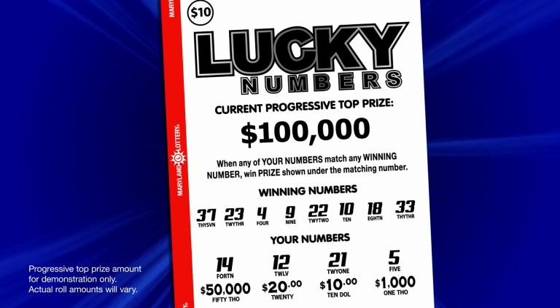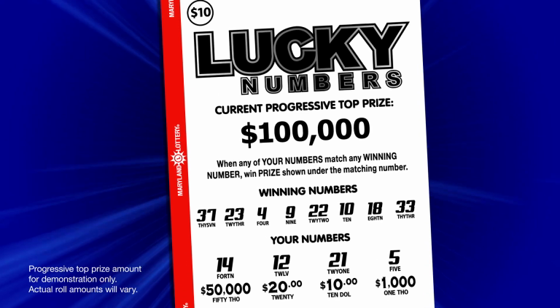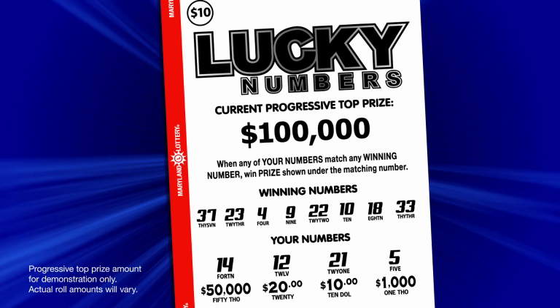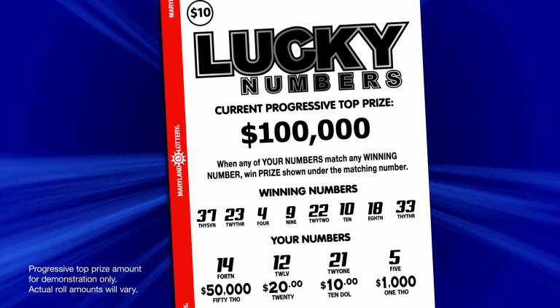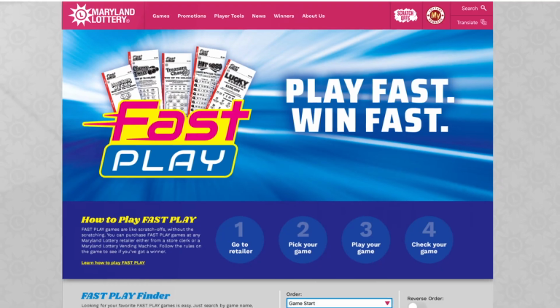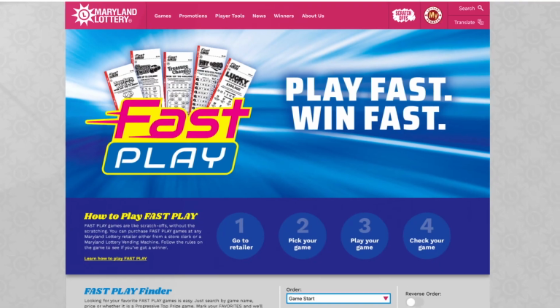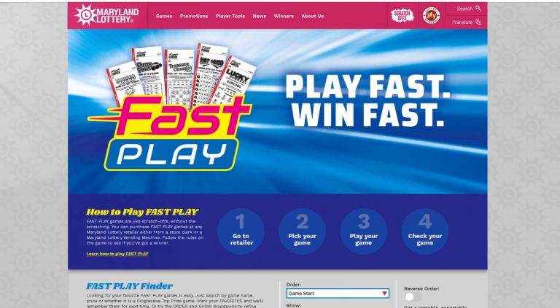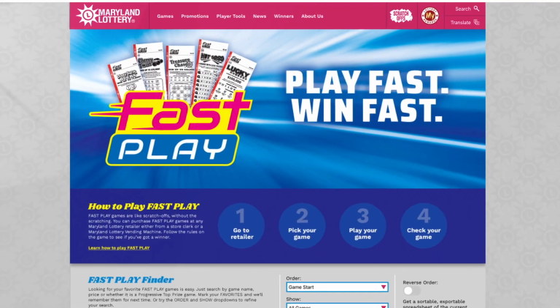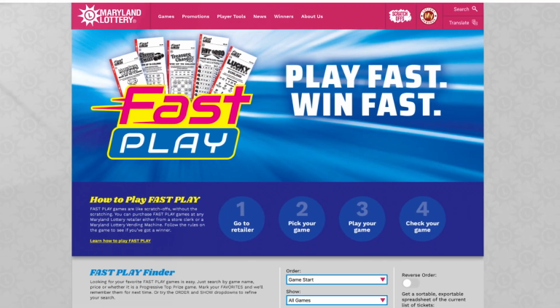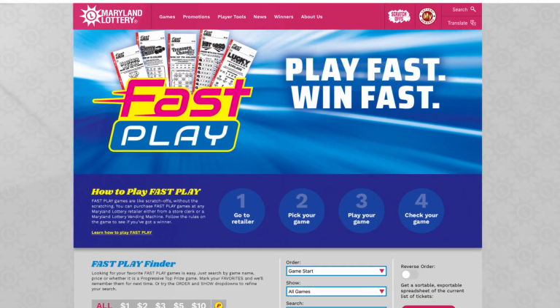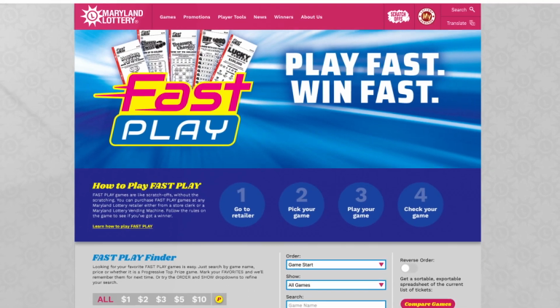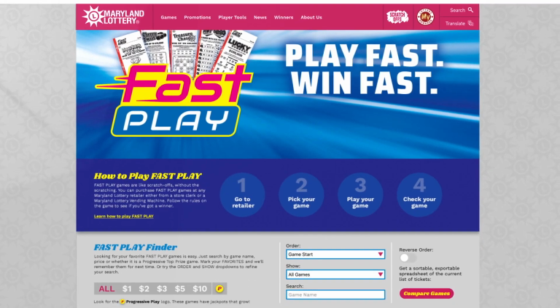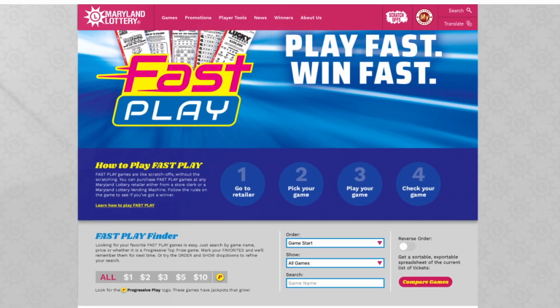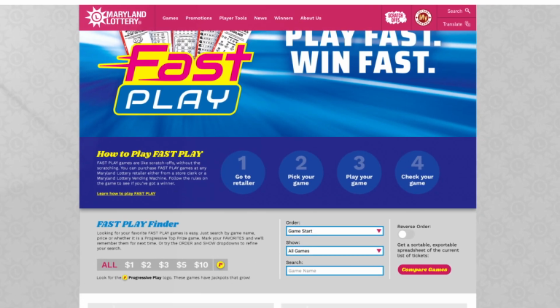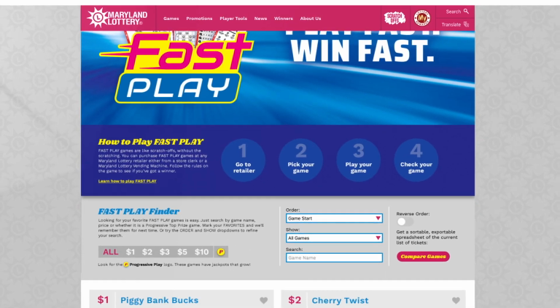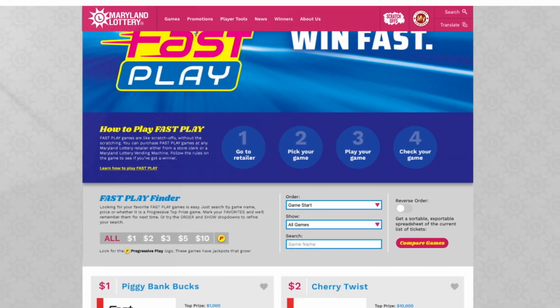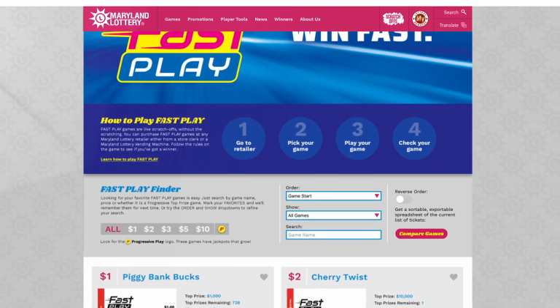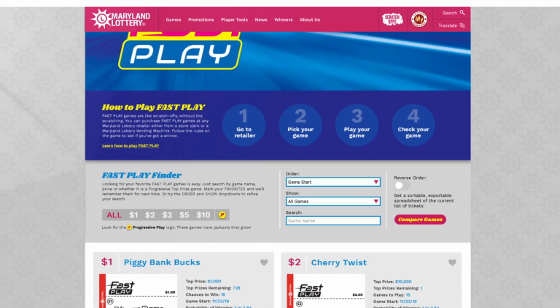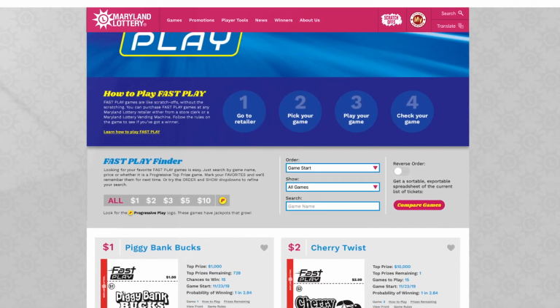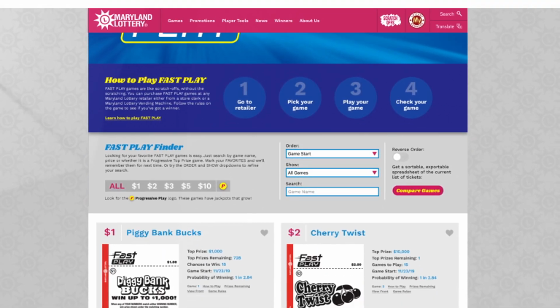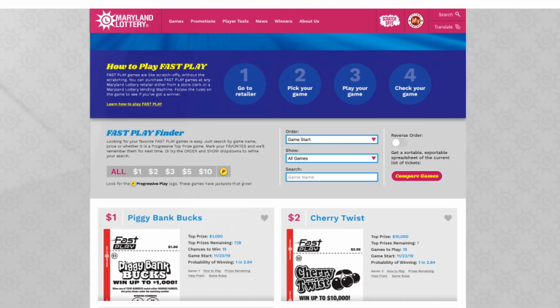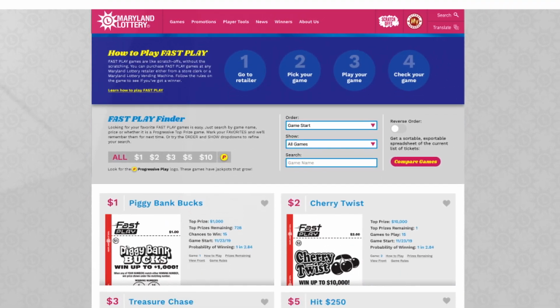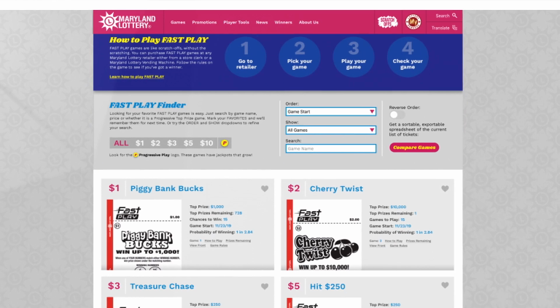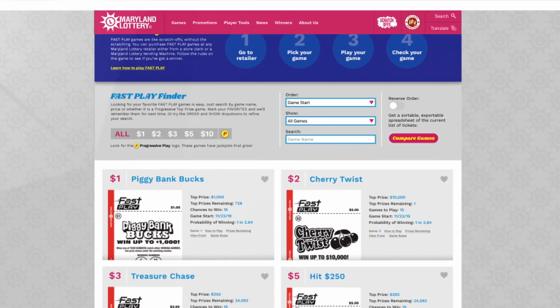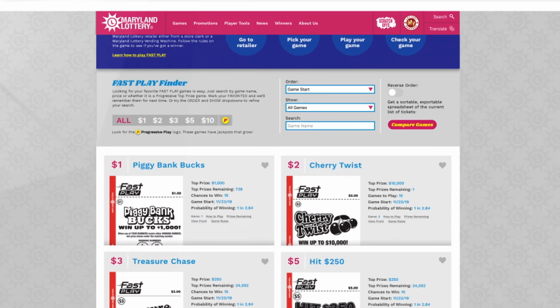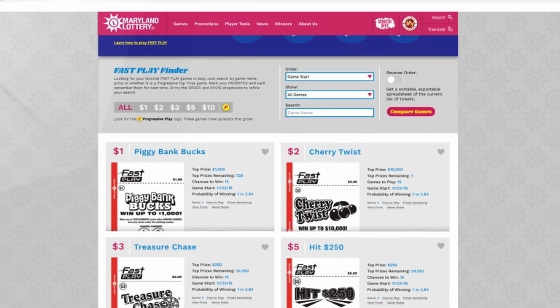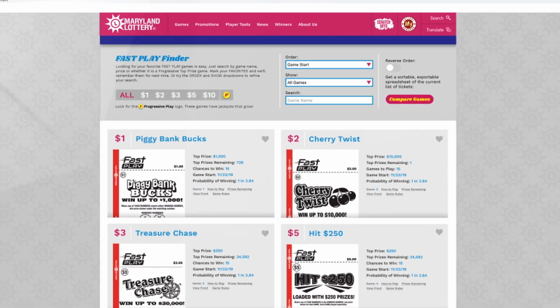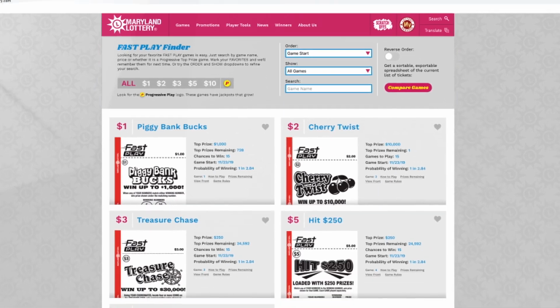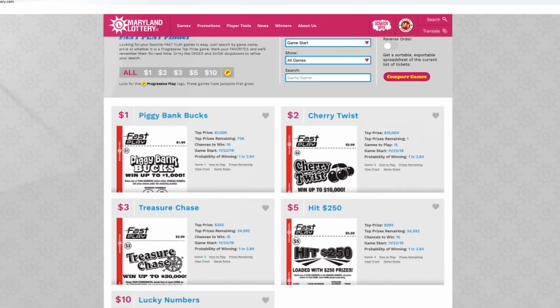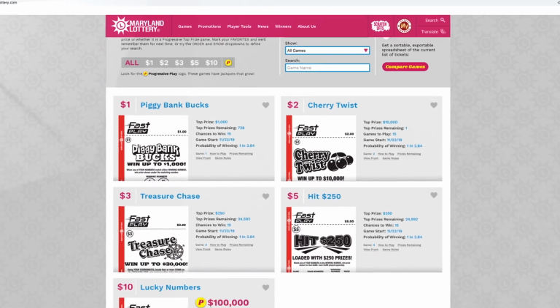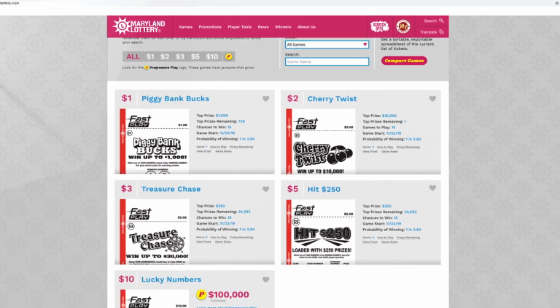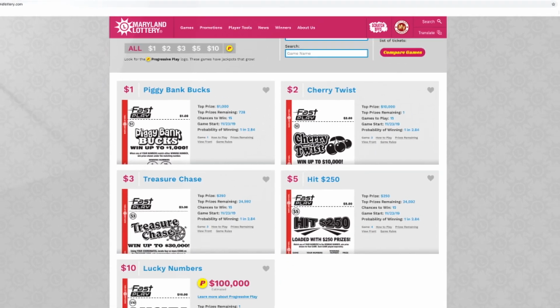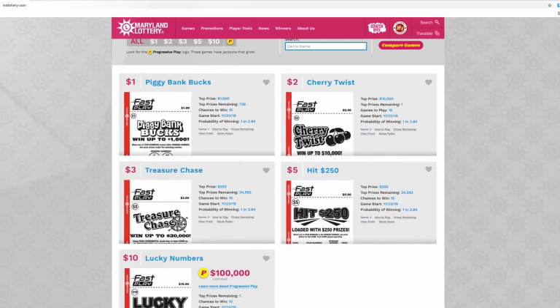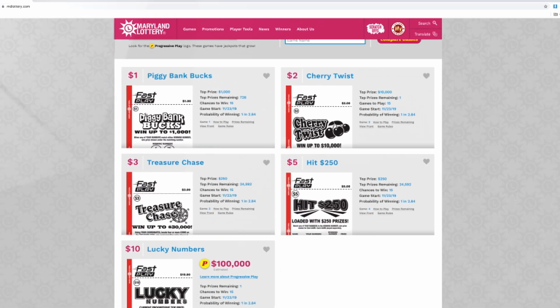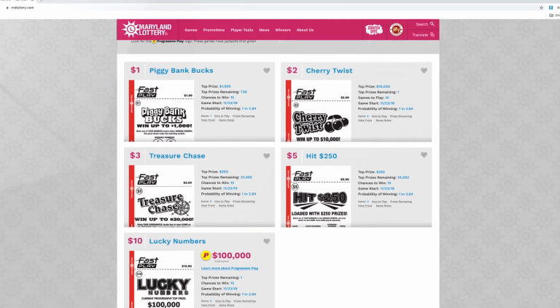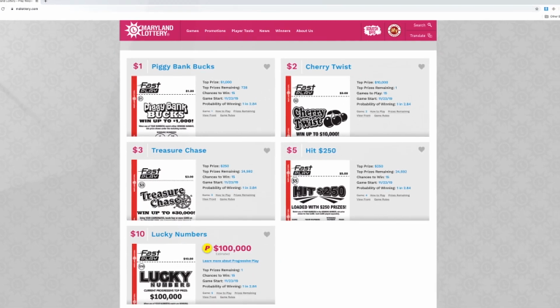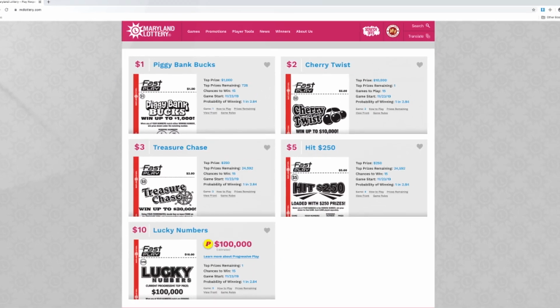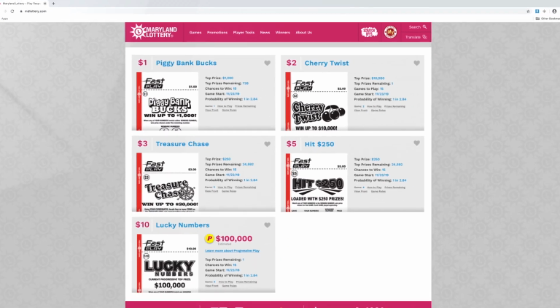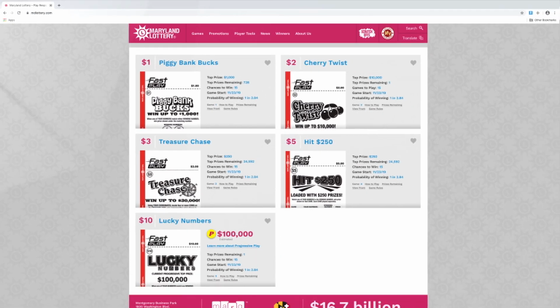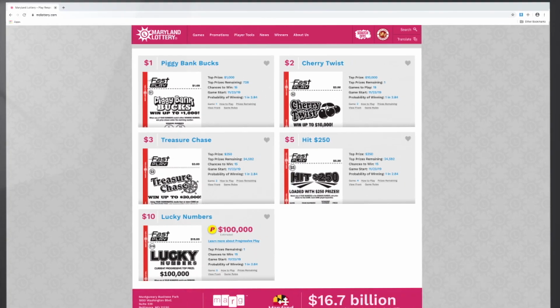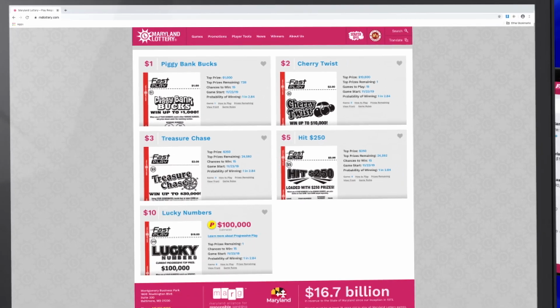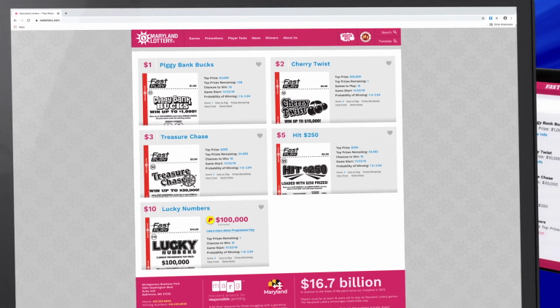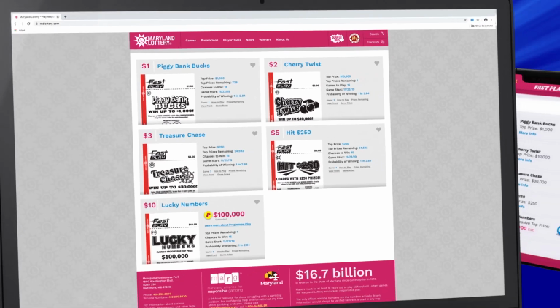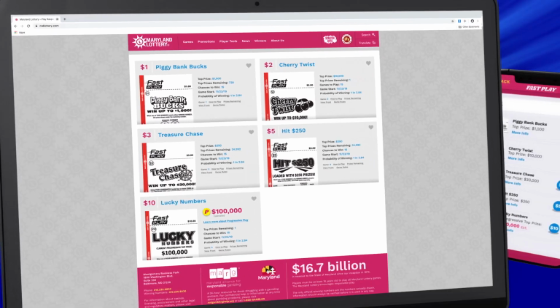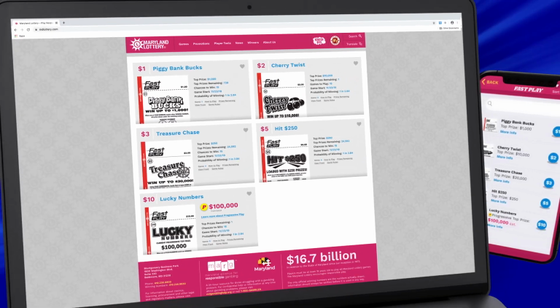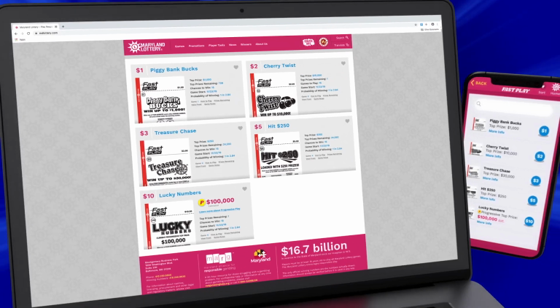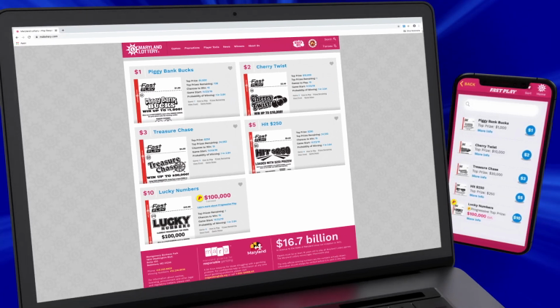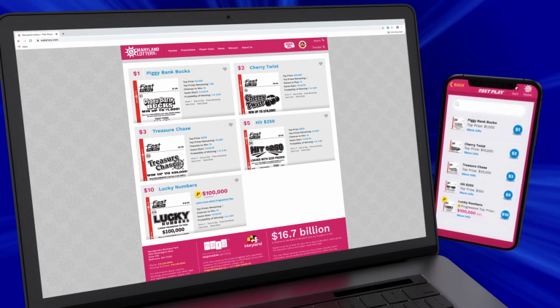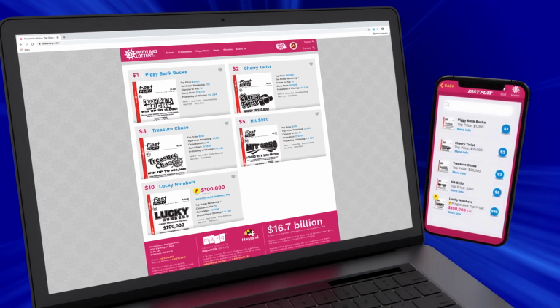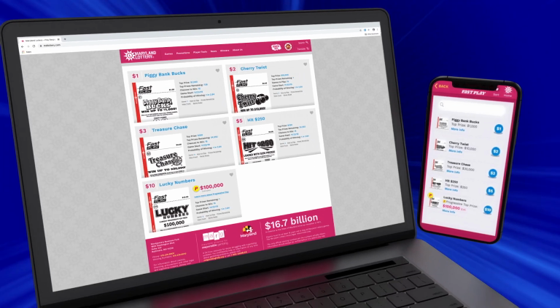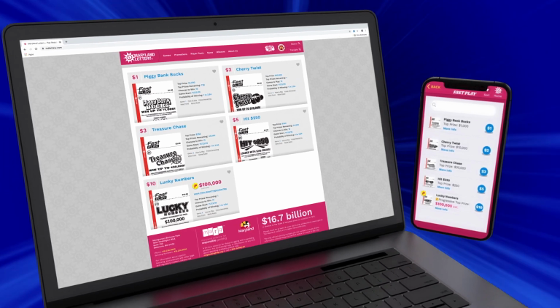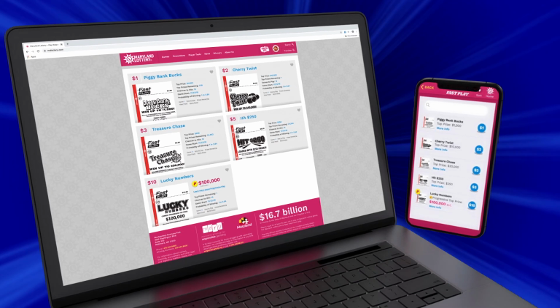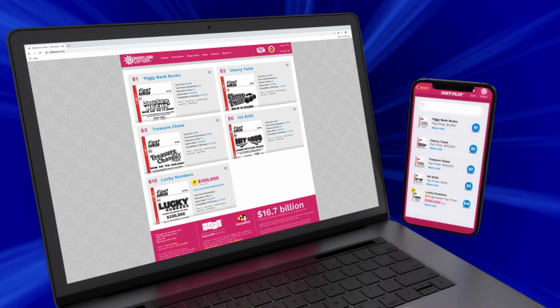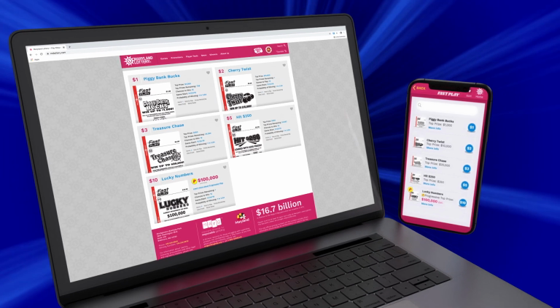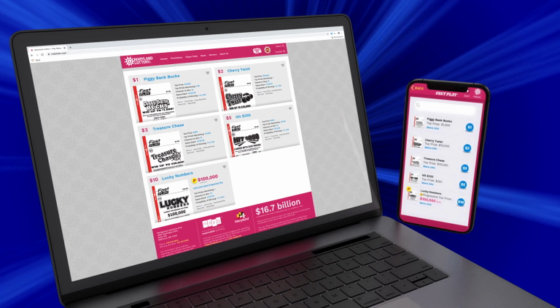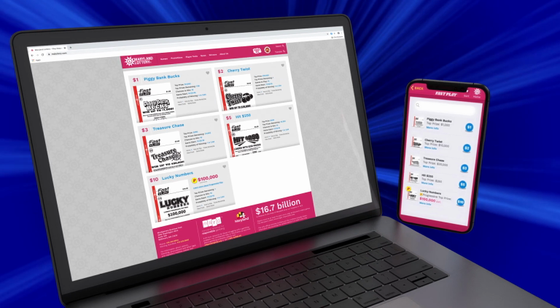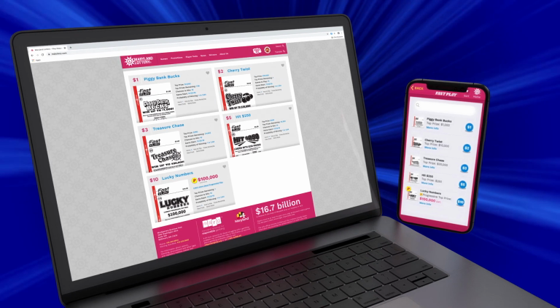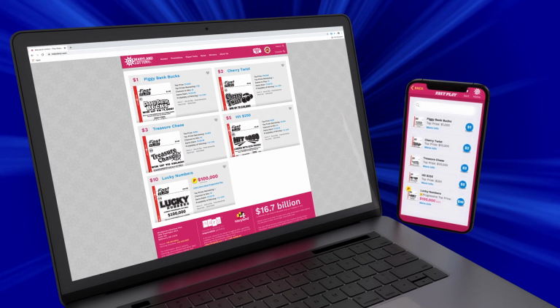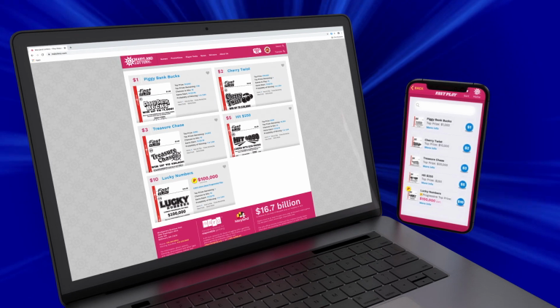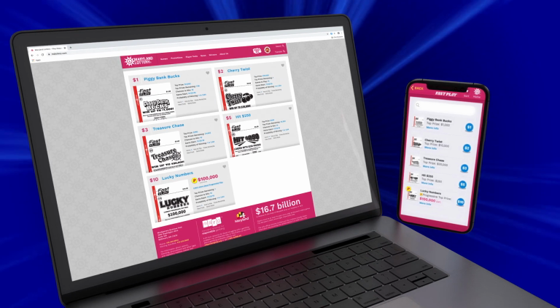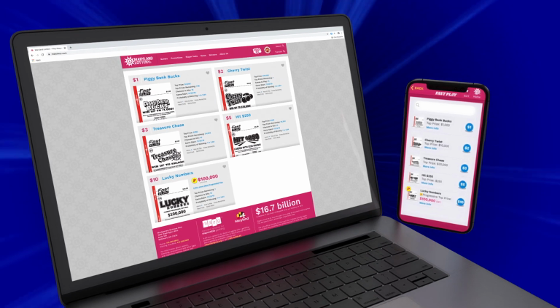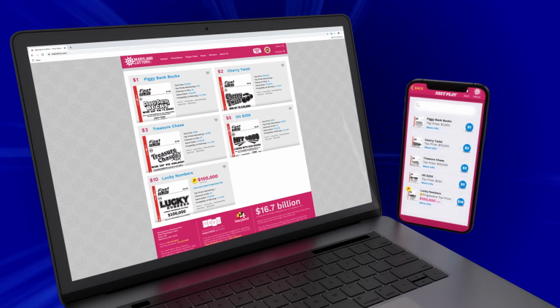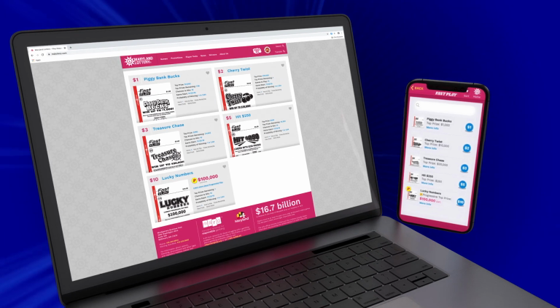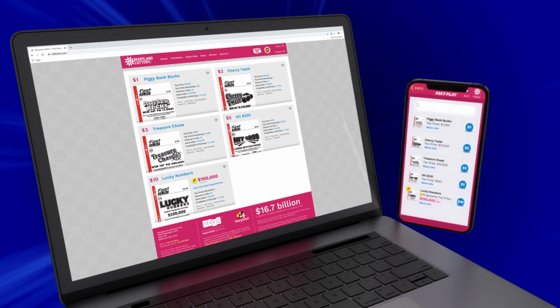The current values of Fast Play game progressive jackpots may be found at any lottery retailer or on the lottery's website or mobile app.